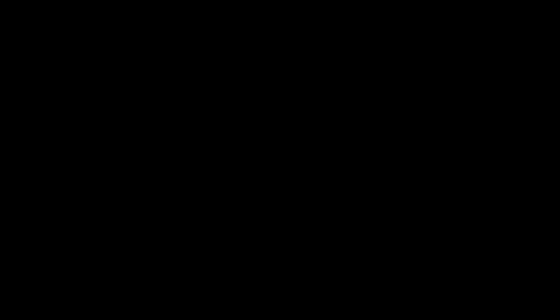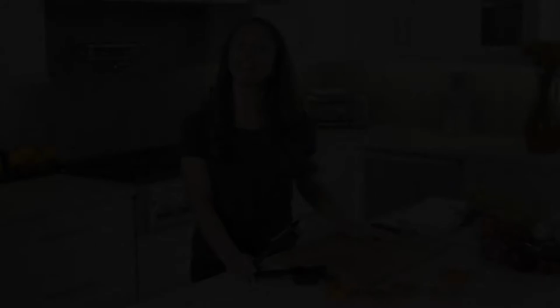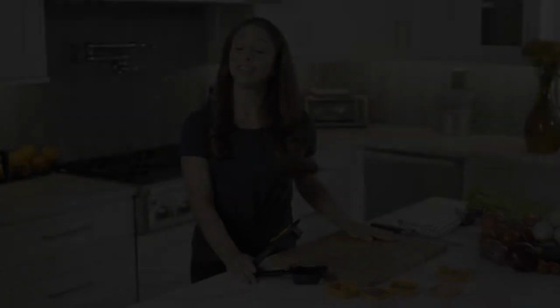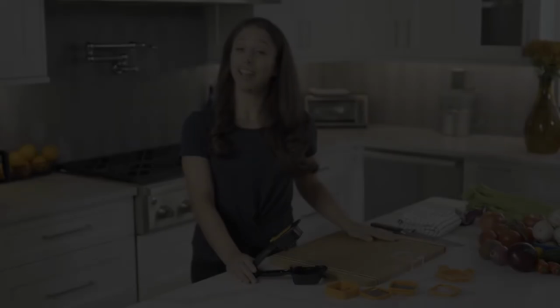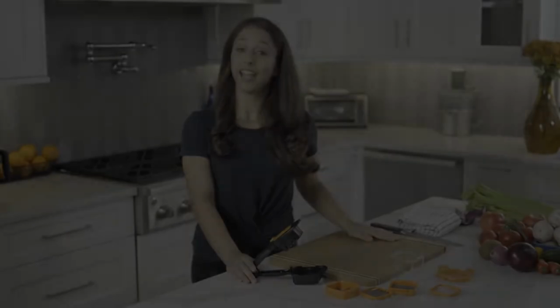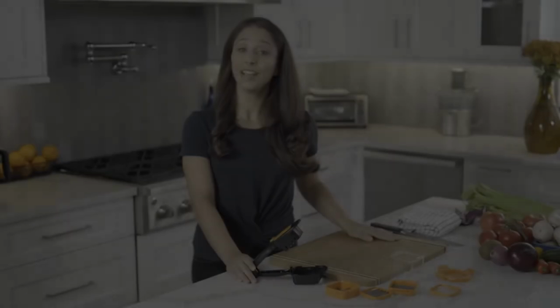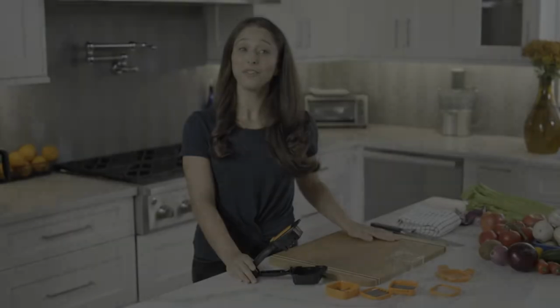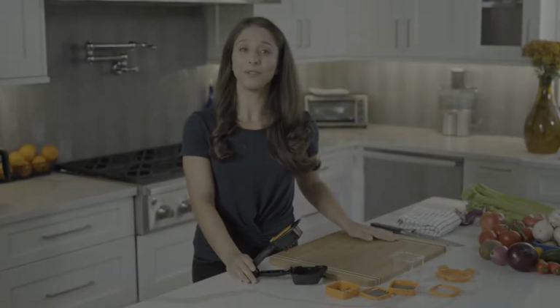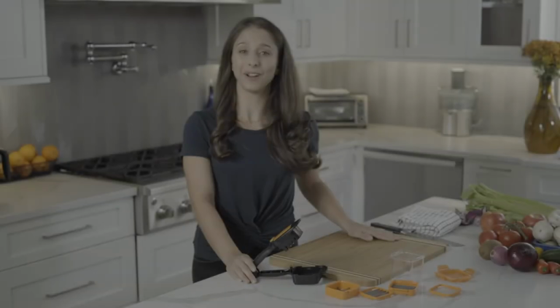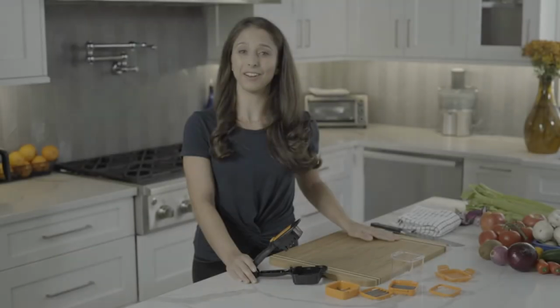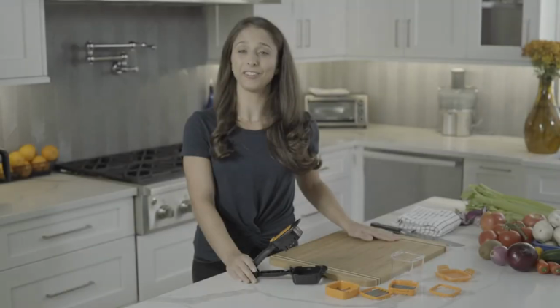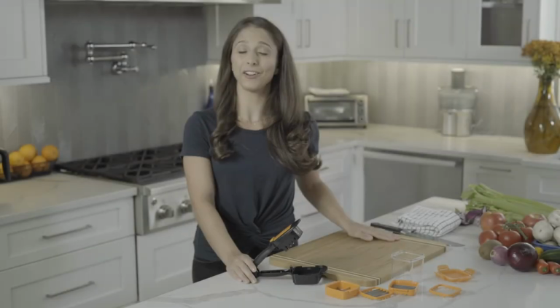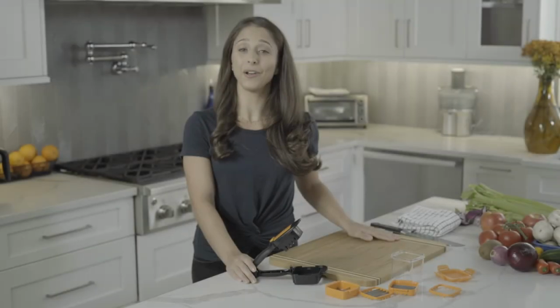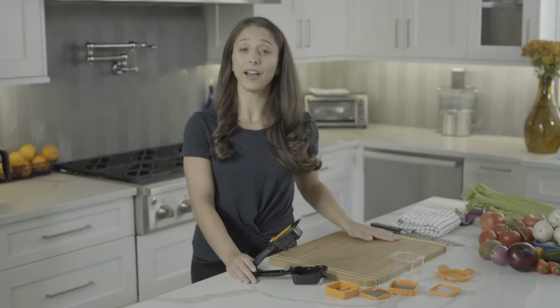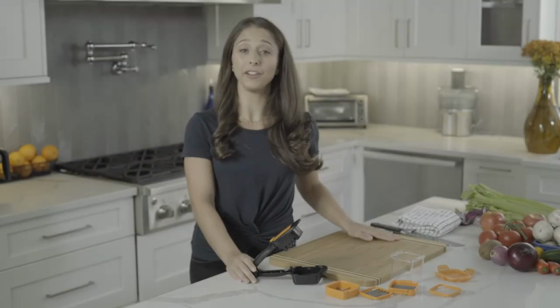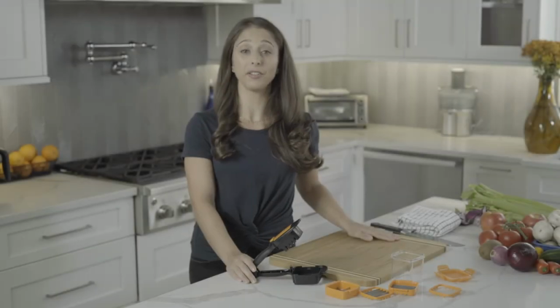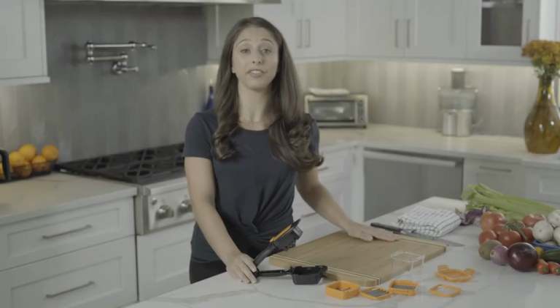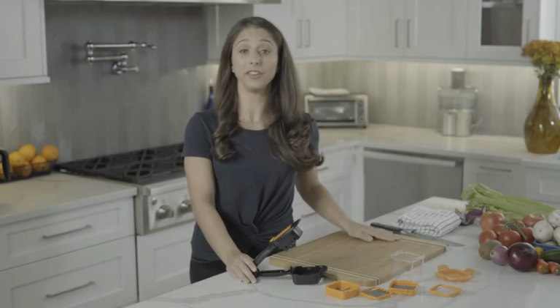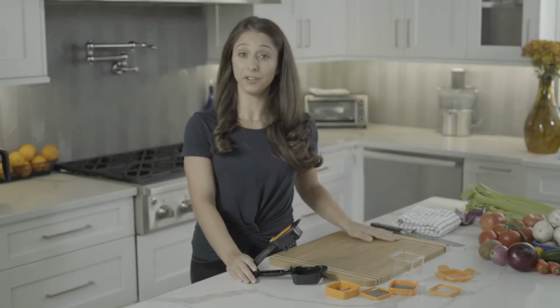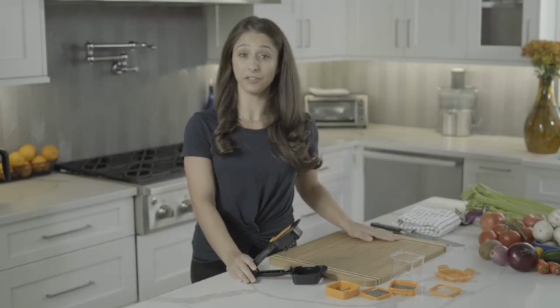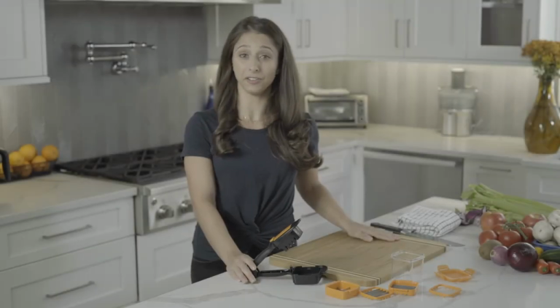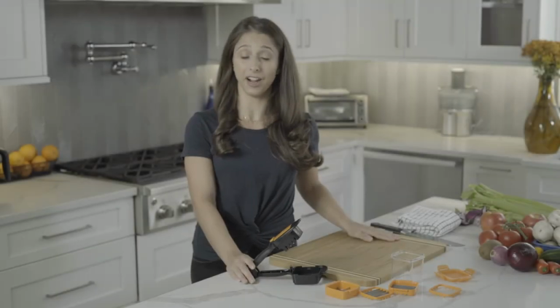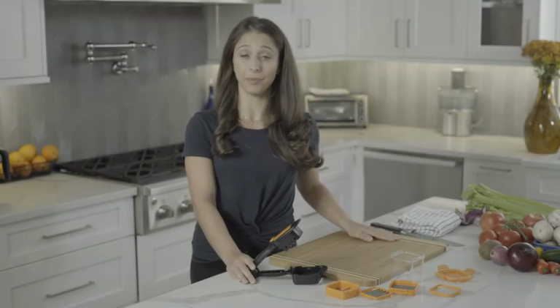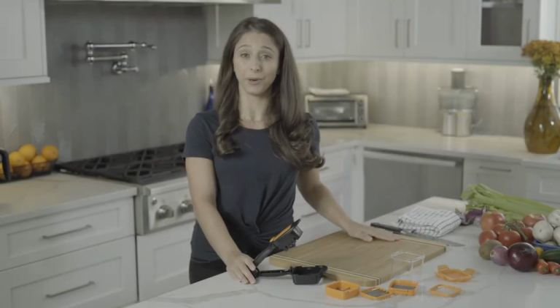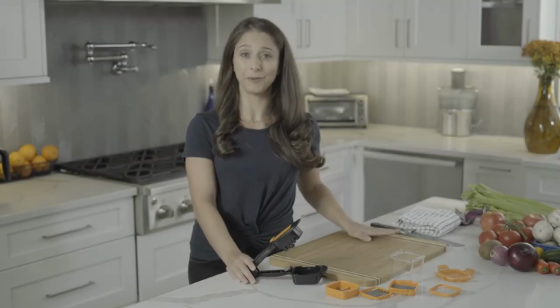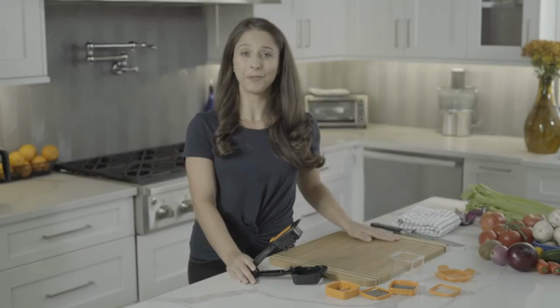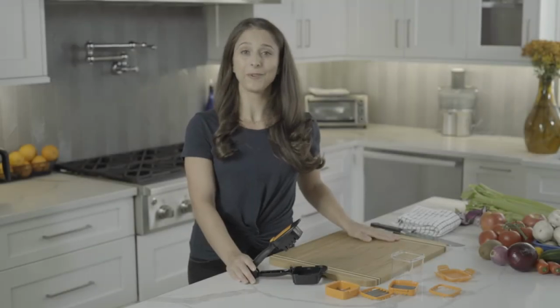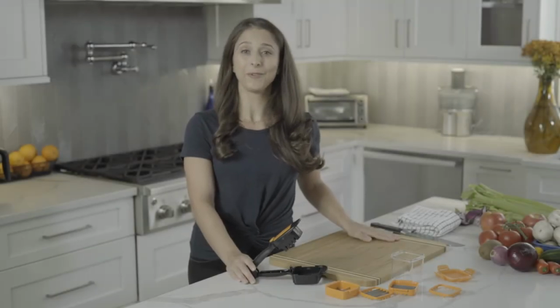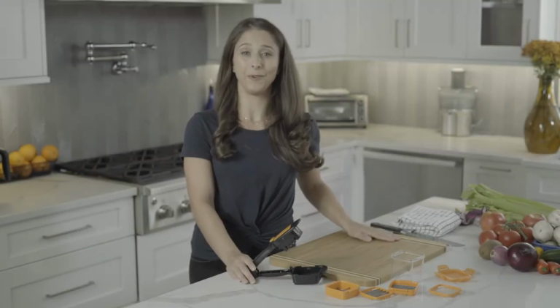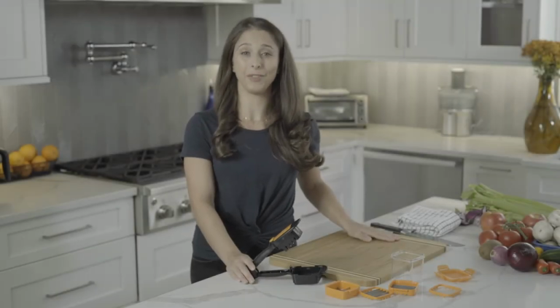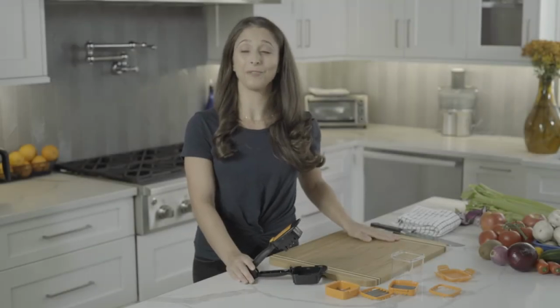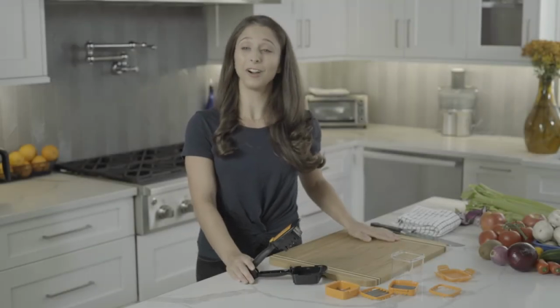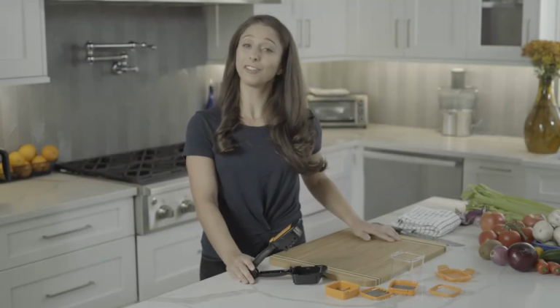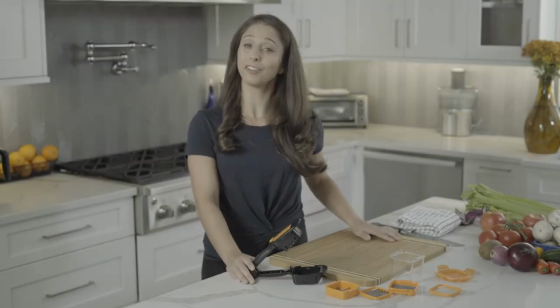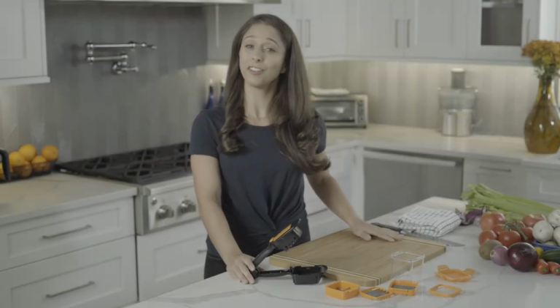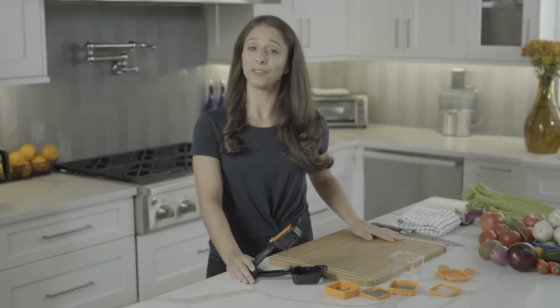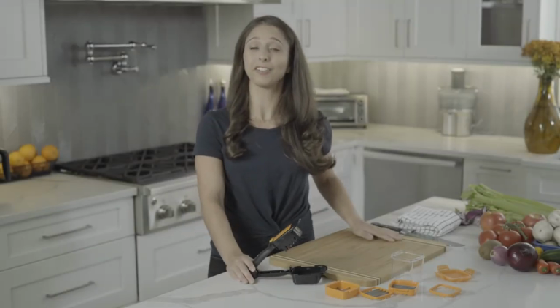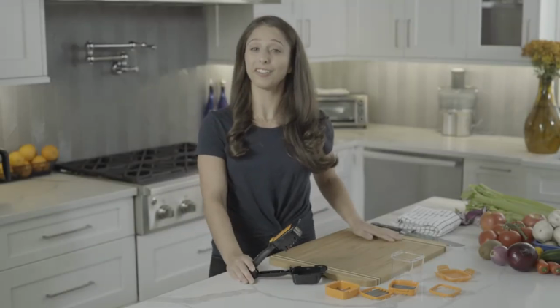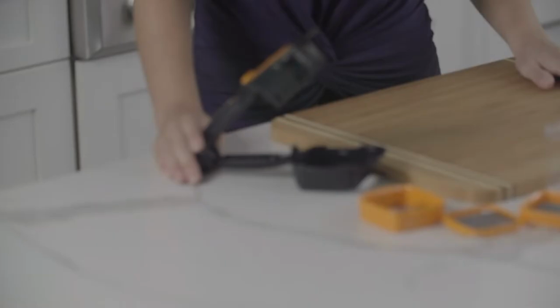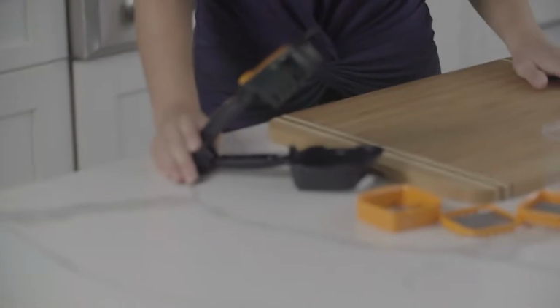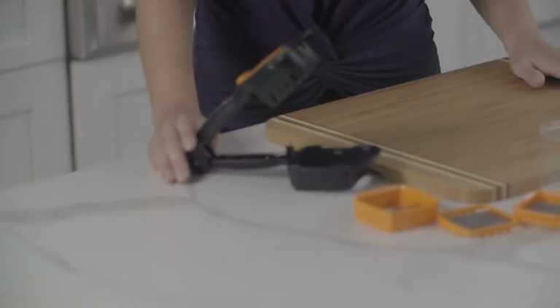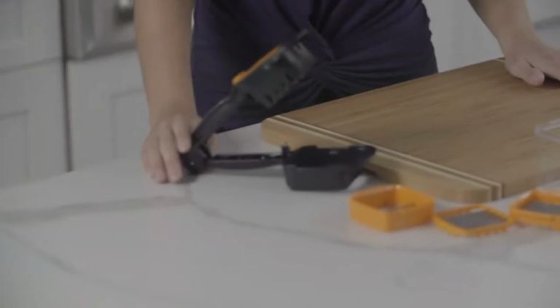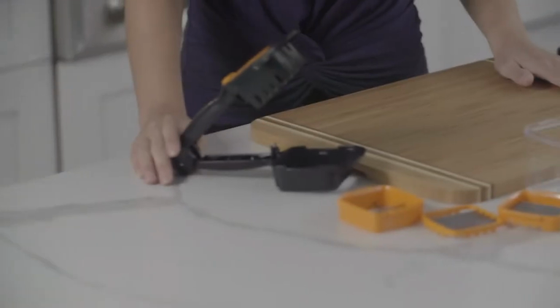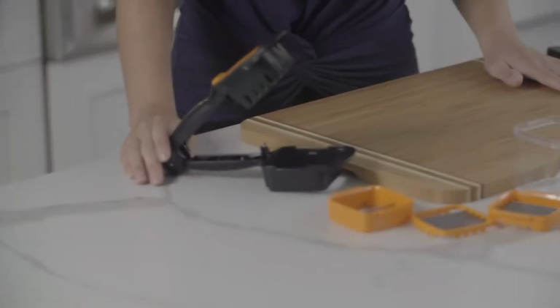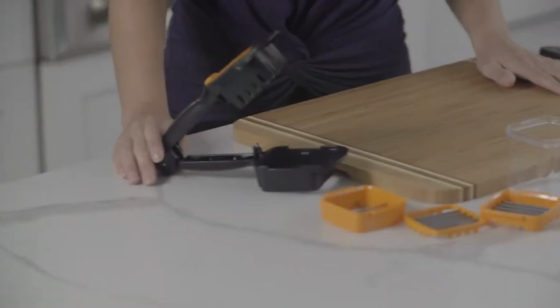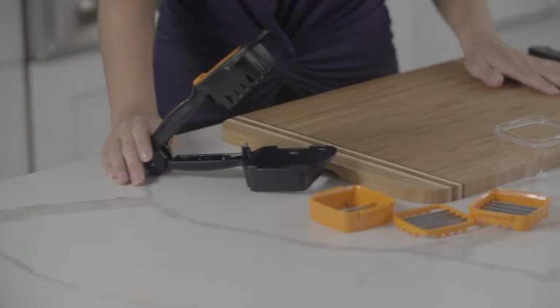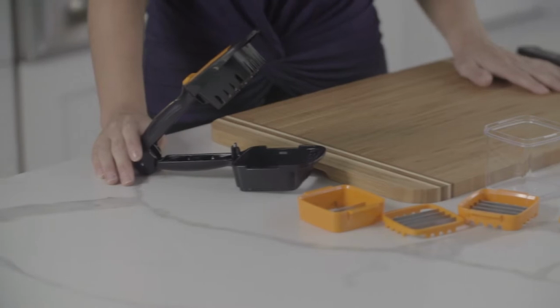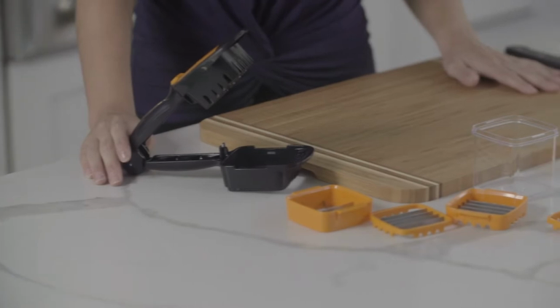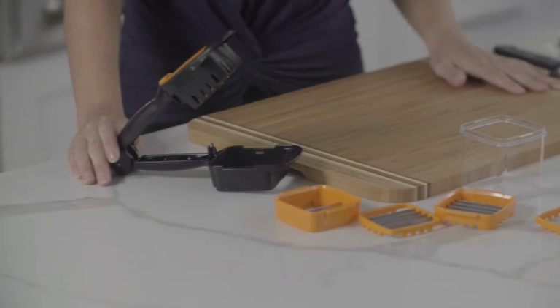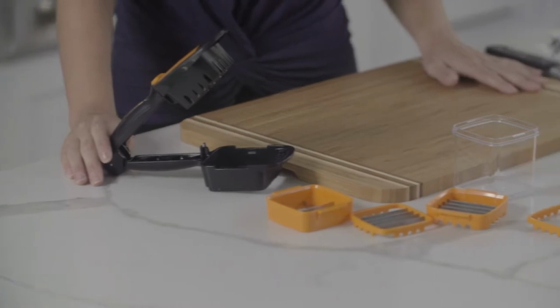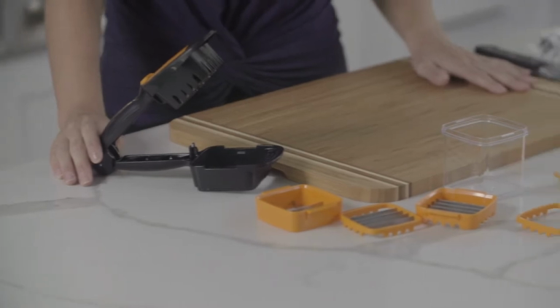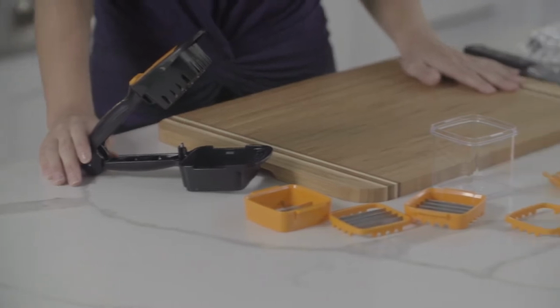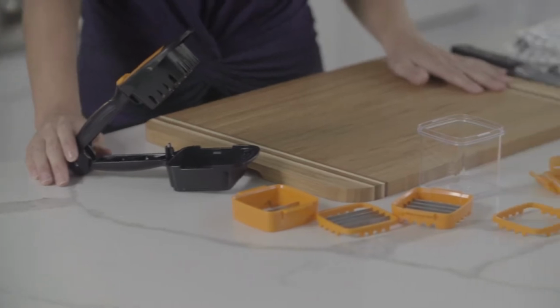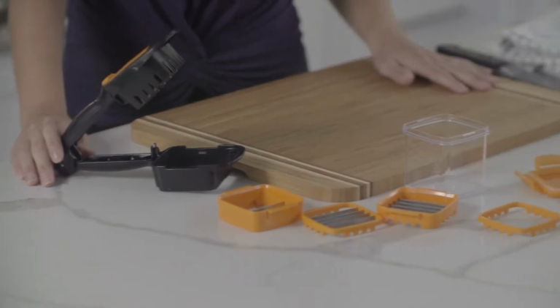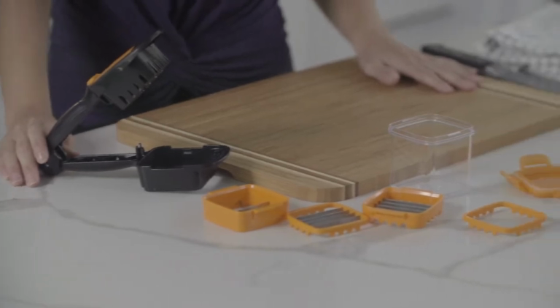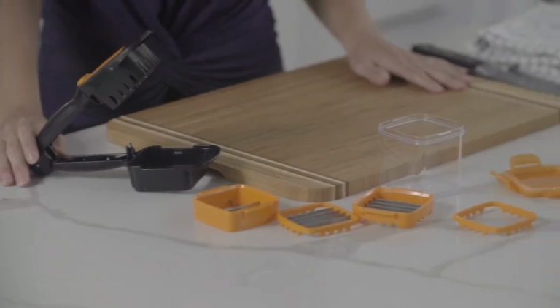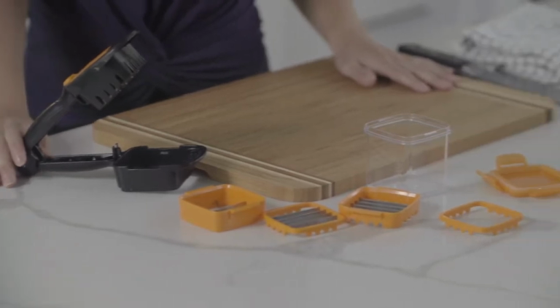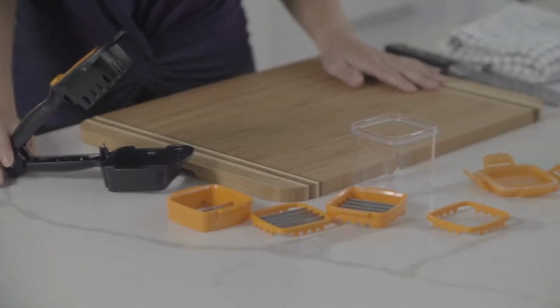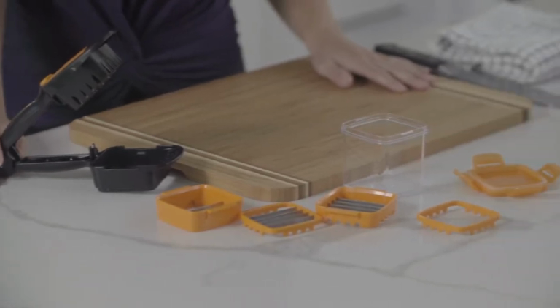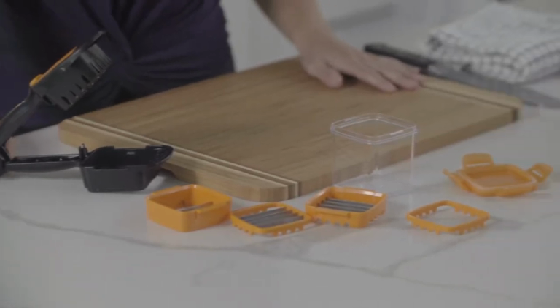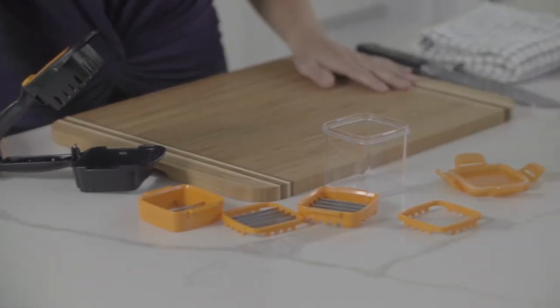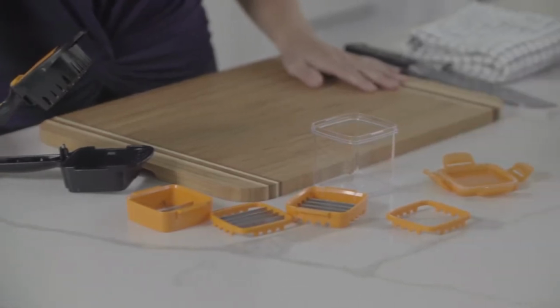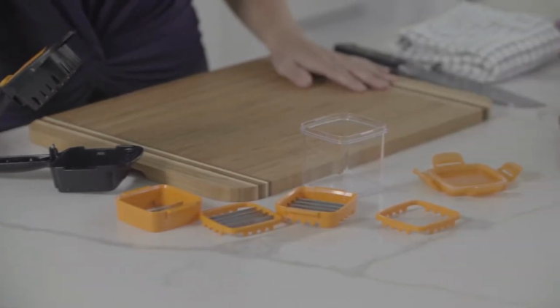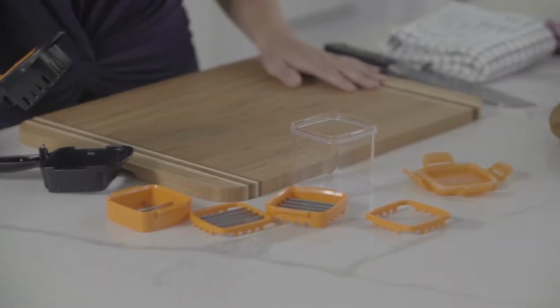Today we're going to show you how to use the Nutri Chopper with functions for slicing, dicing, chopping, and even wedging.